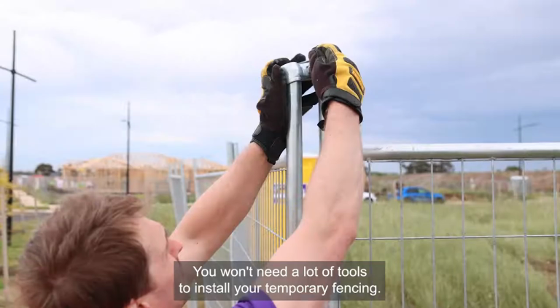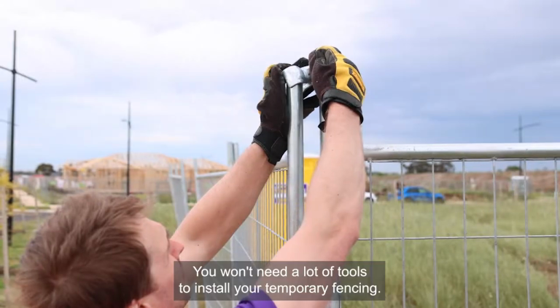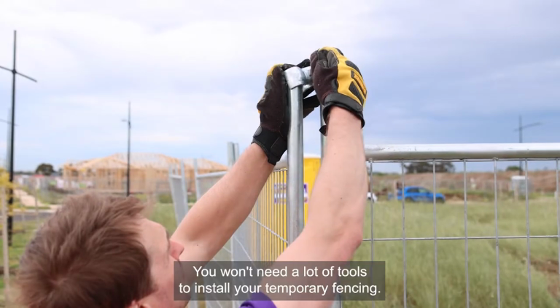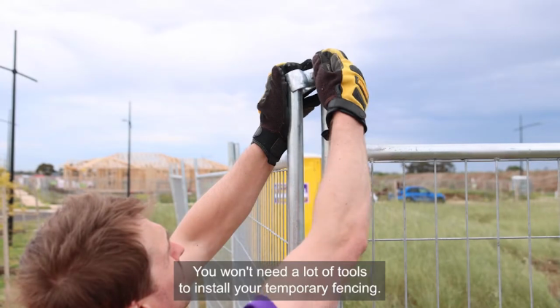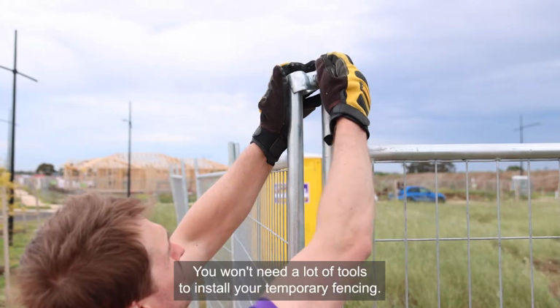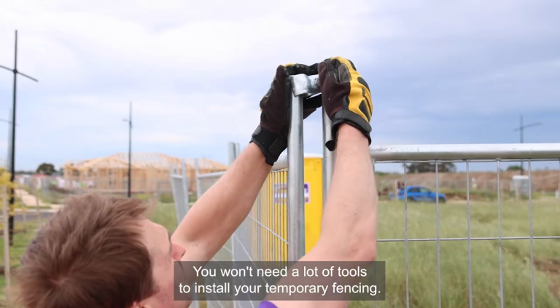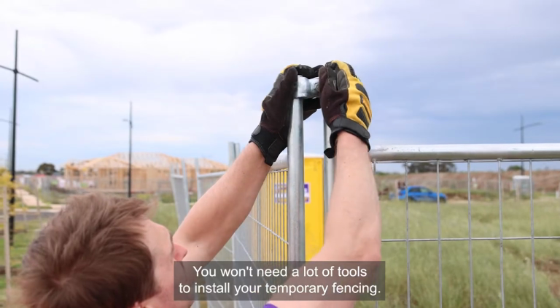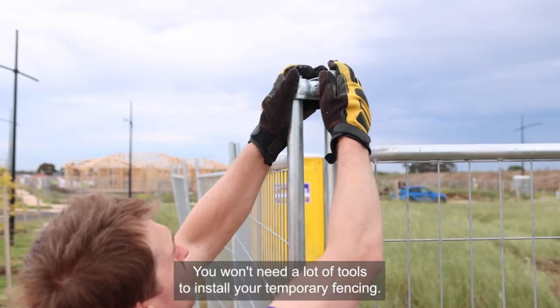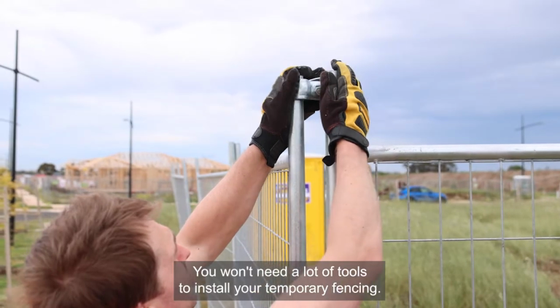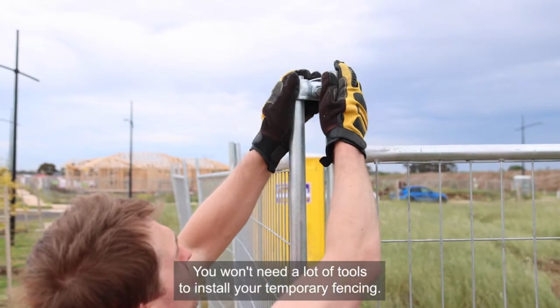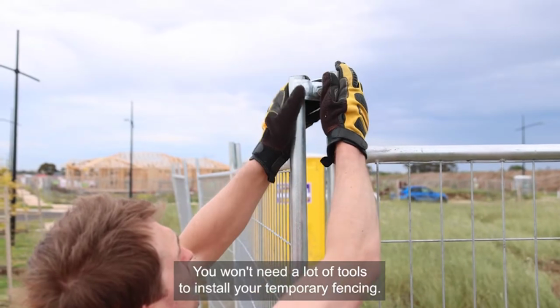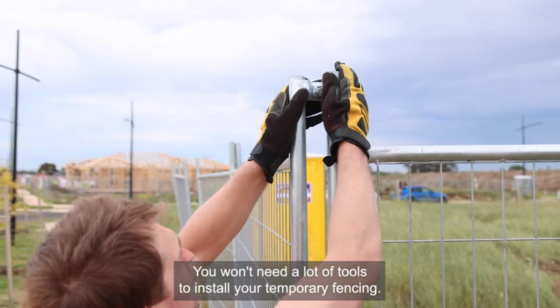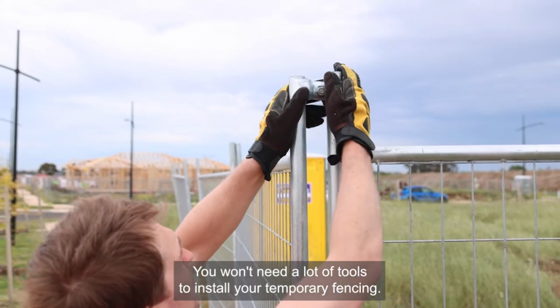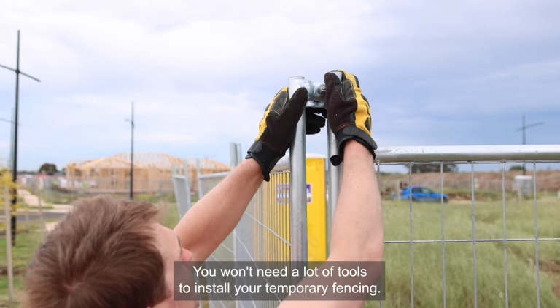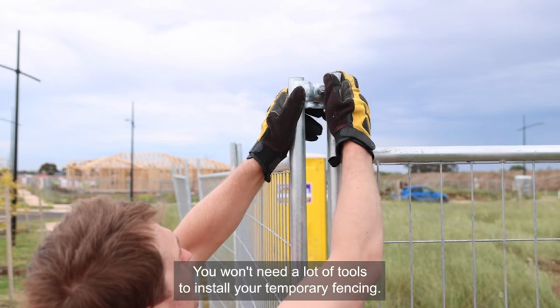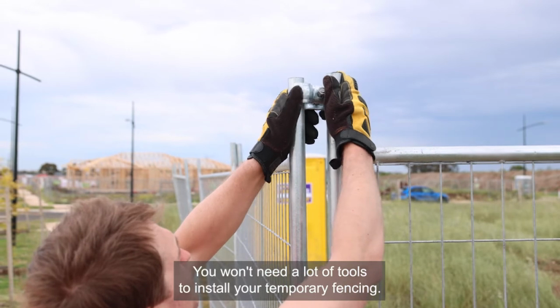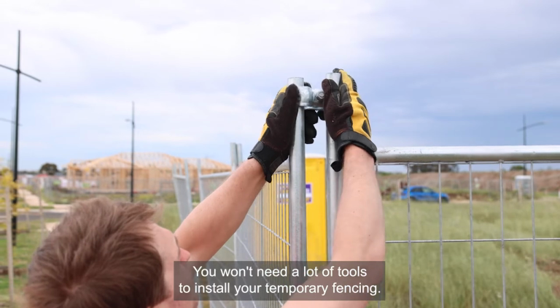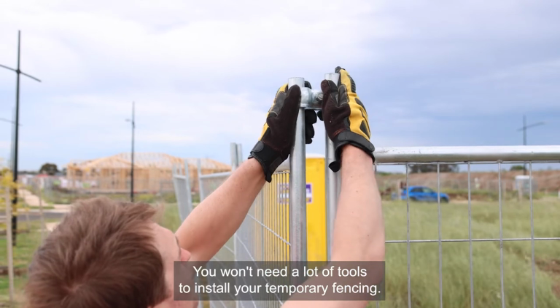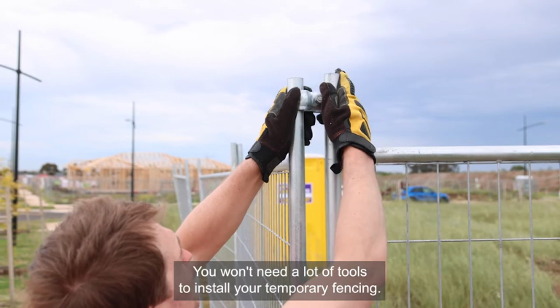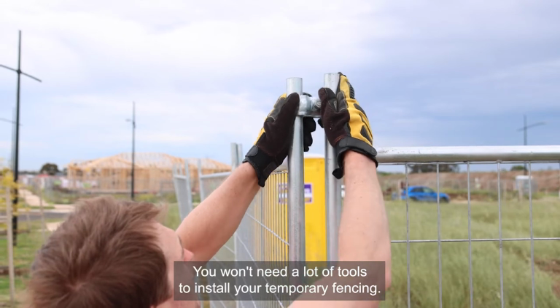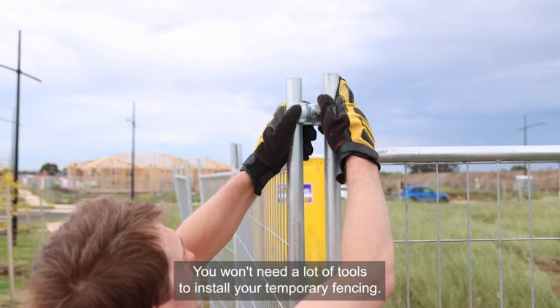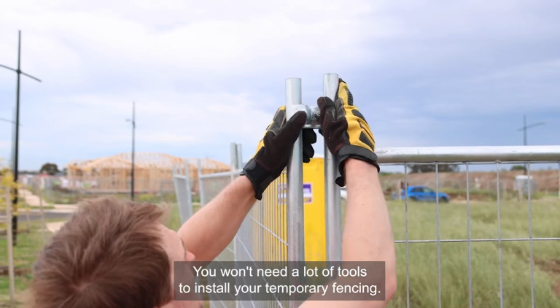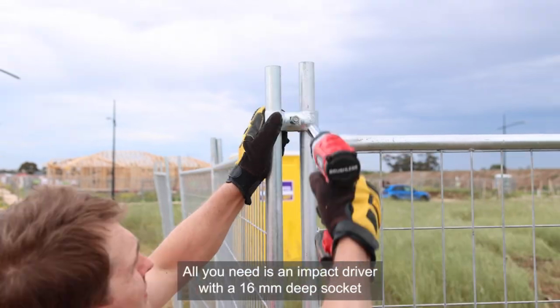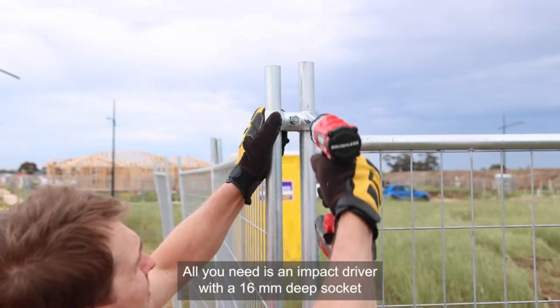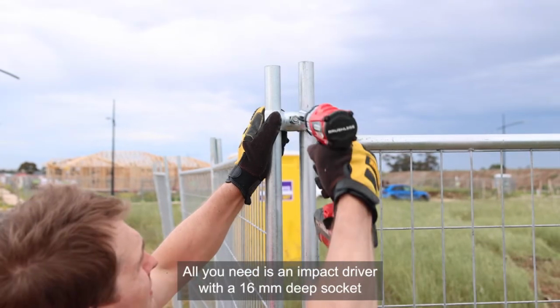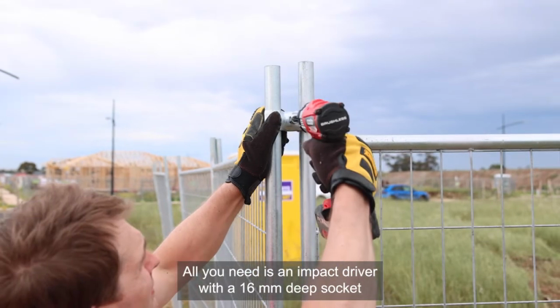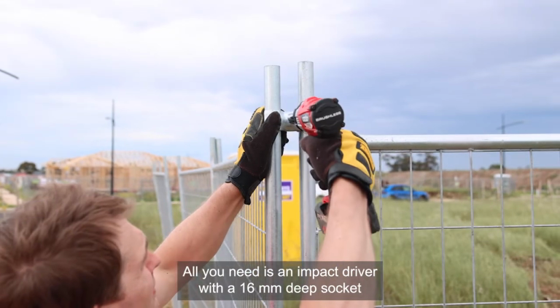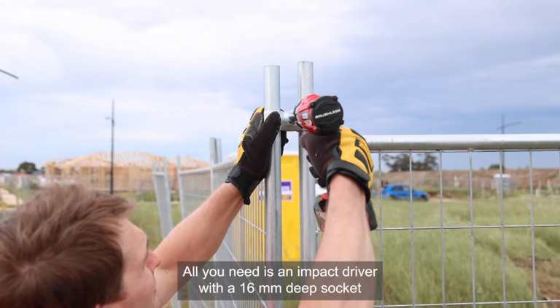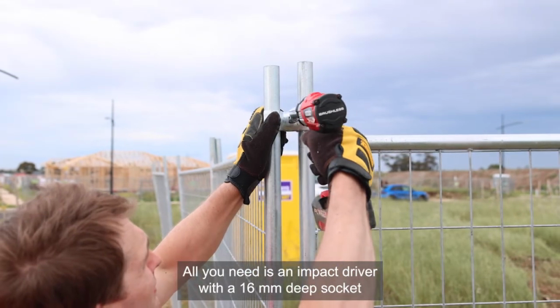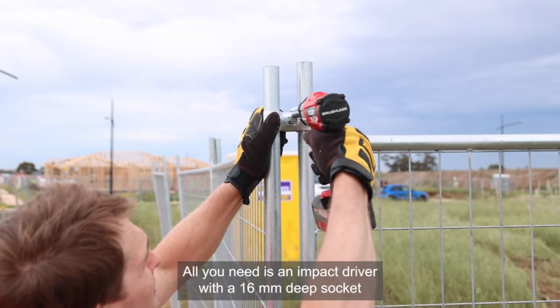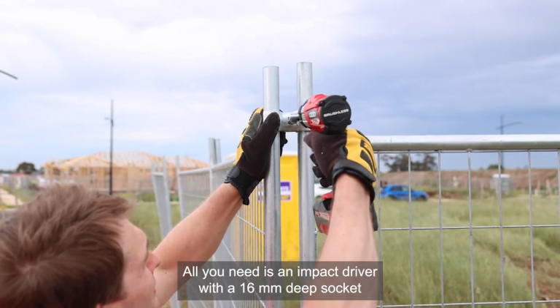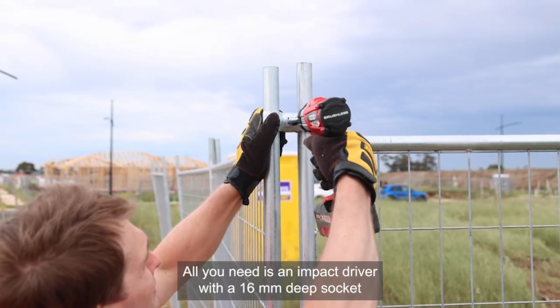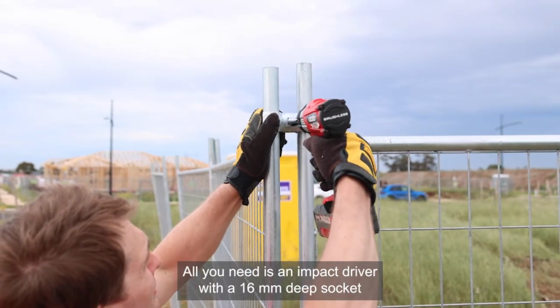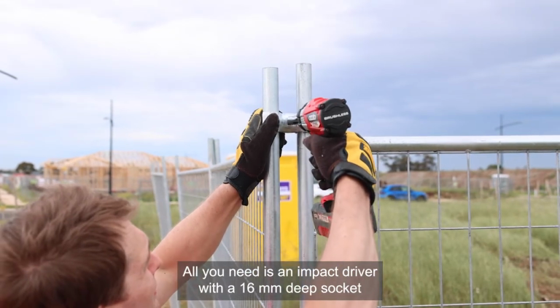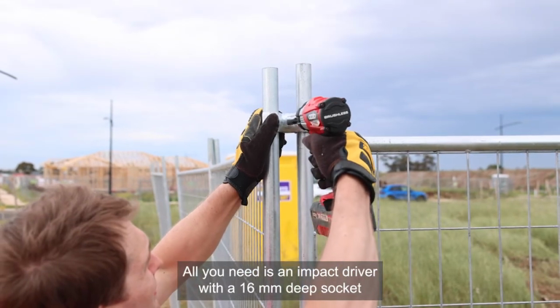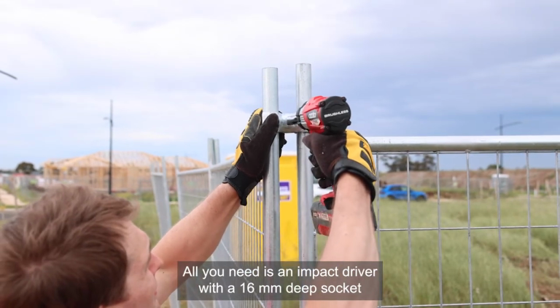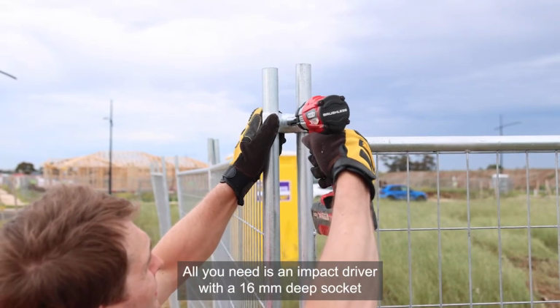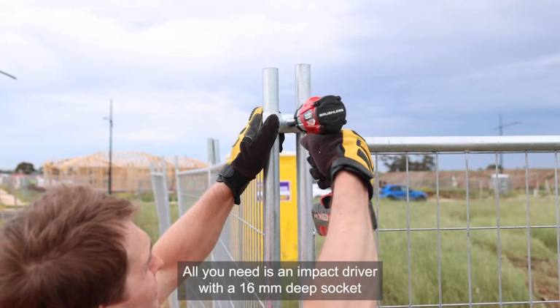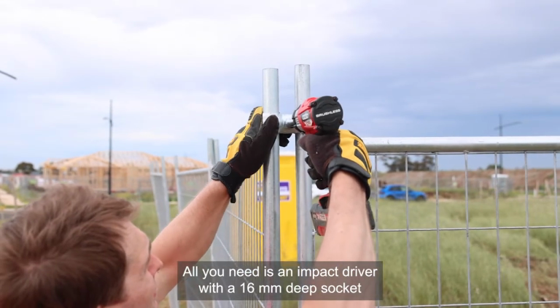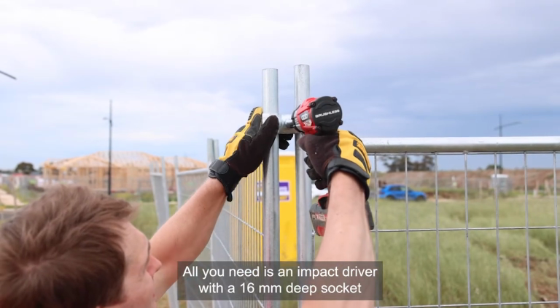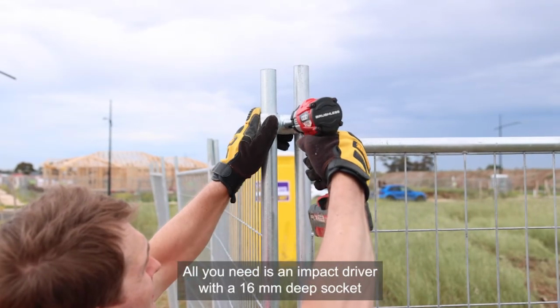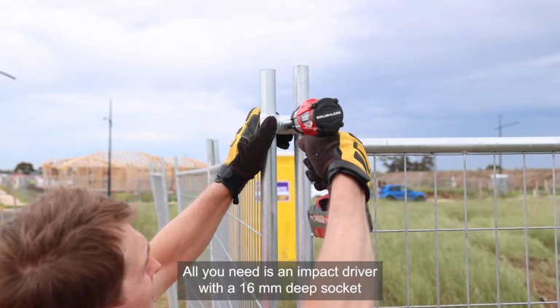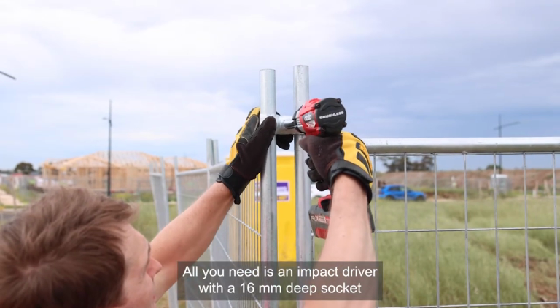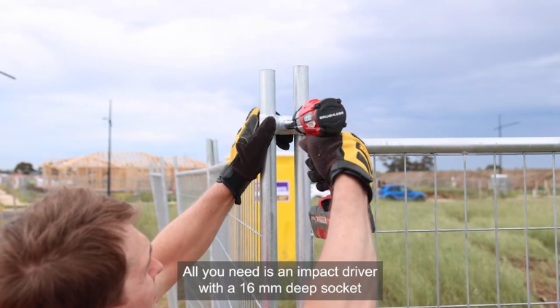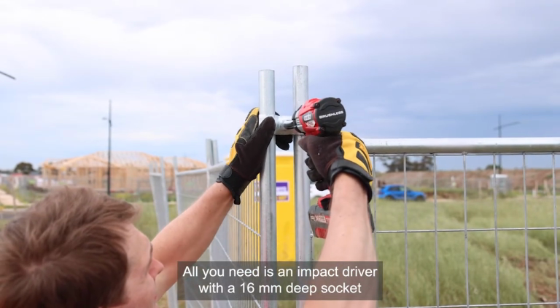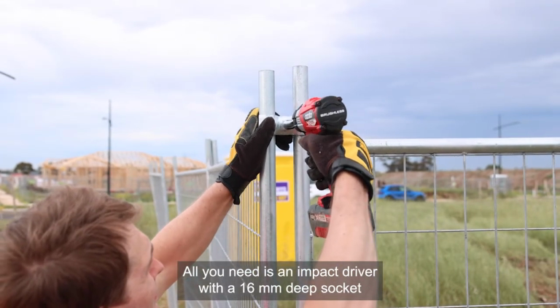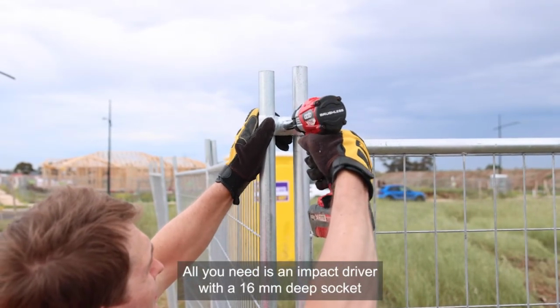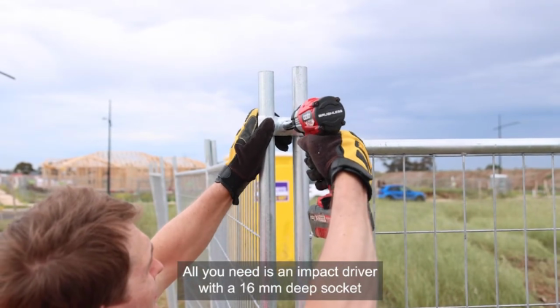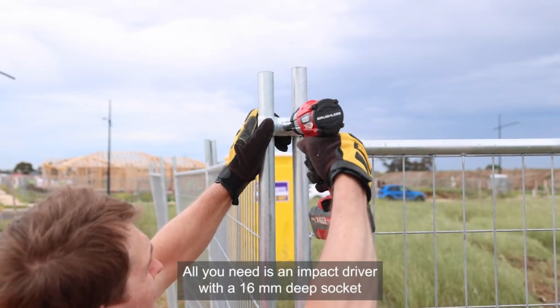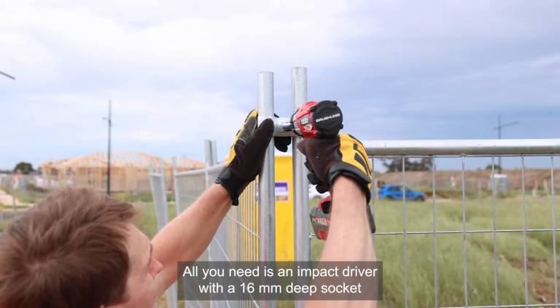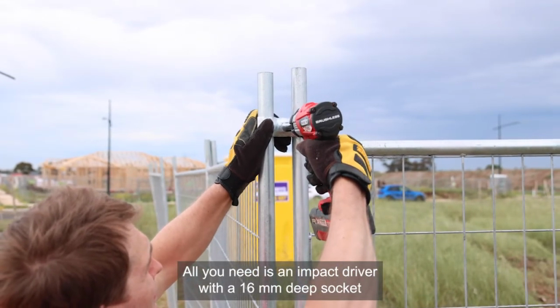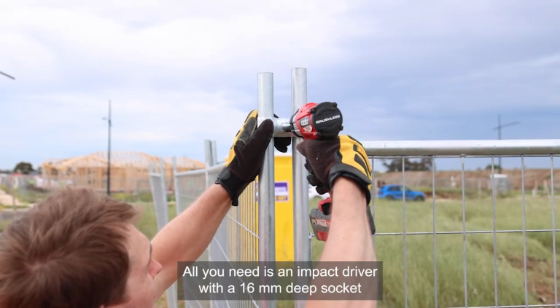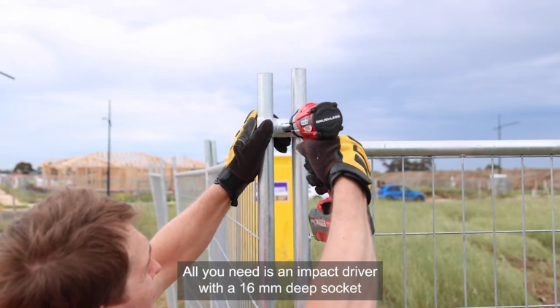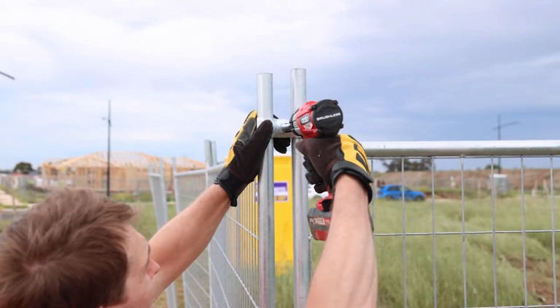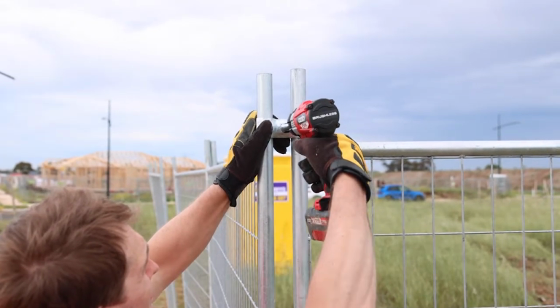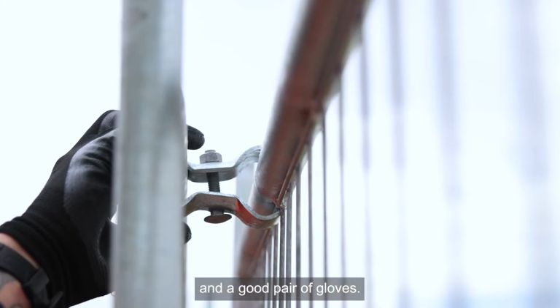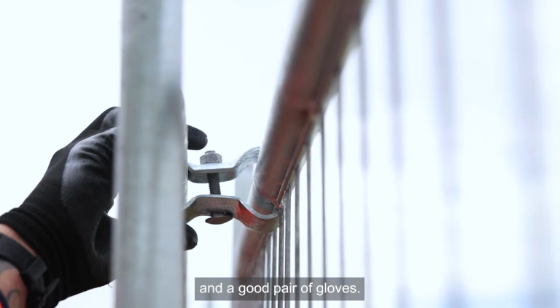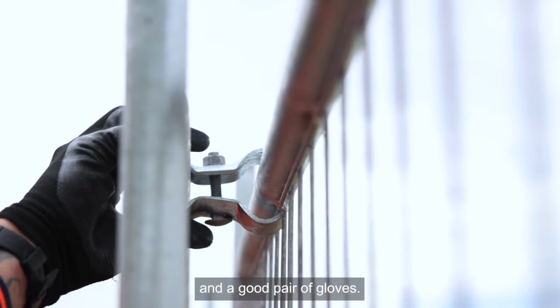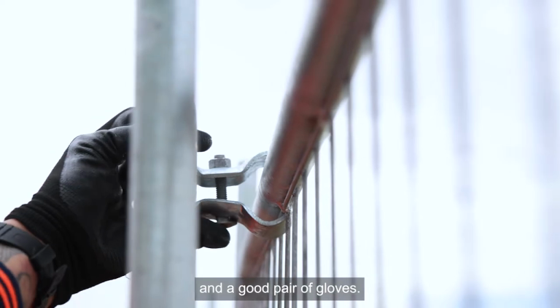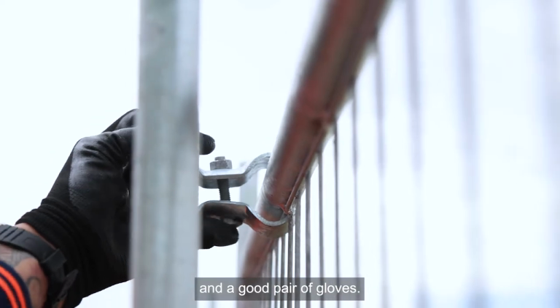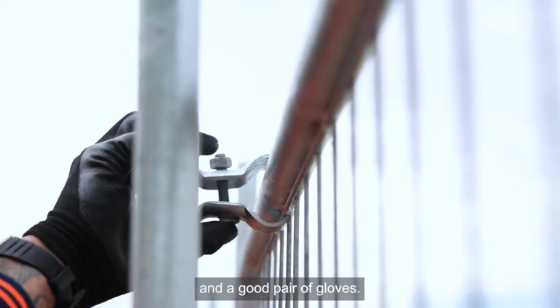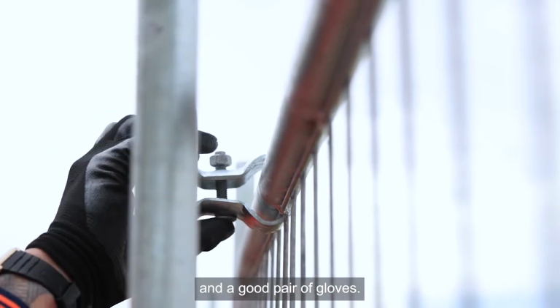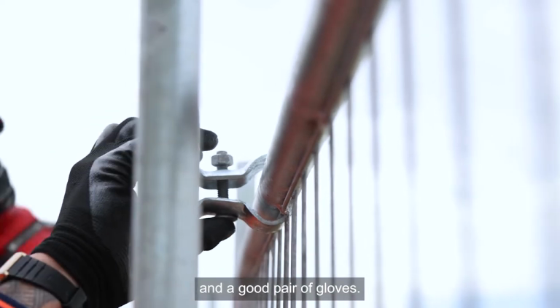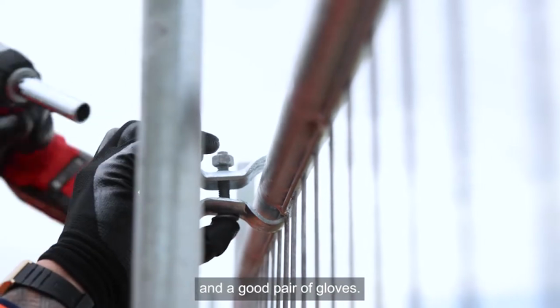You won't need a lot of tools to install your temporary fencing. All you need is an impact driver with a 16 millimeter deep socket and a good pair of gloves.